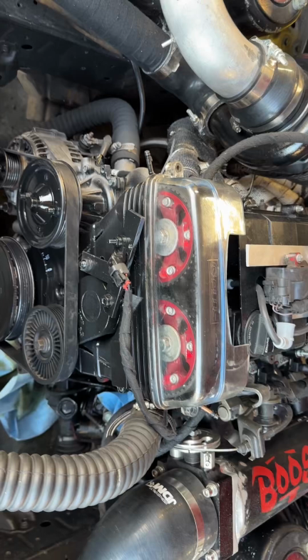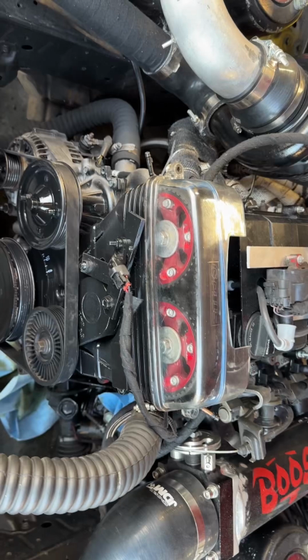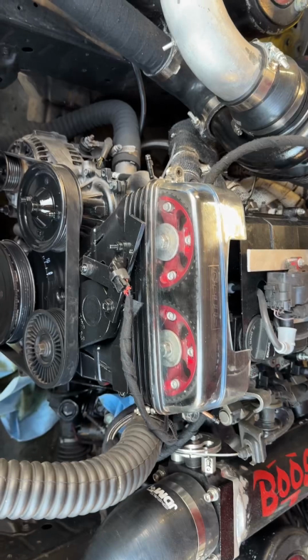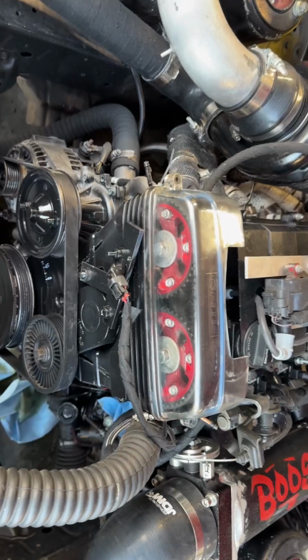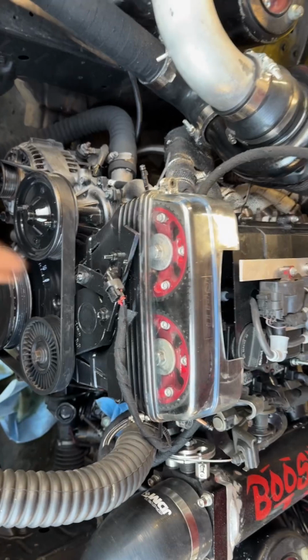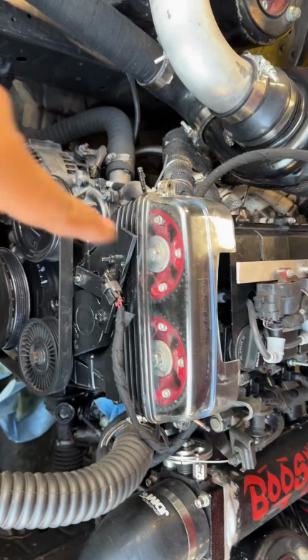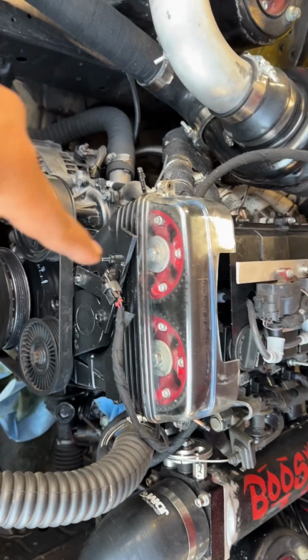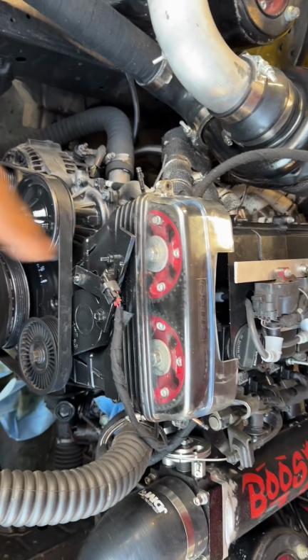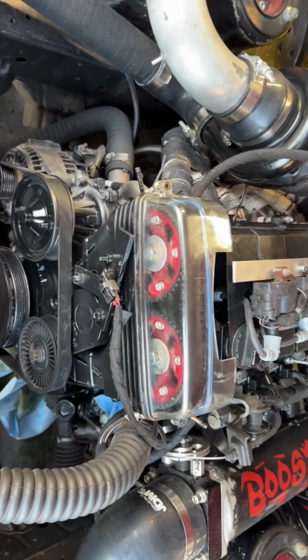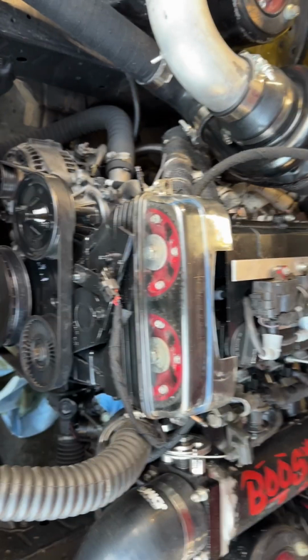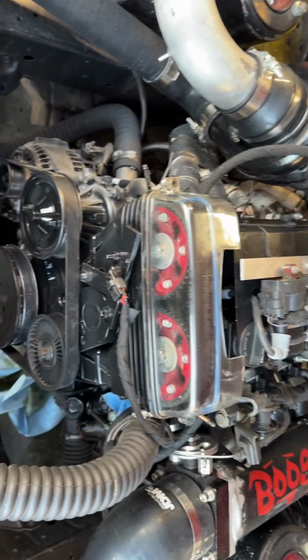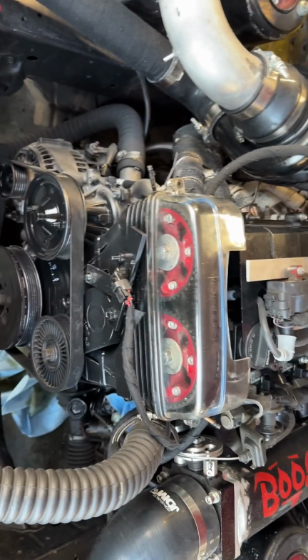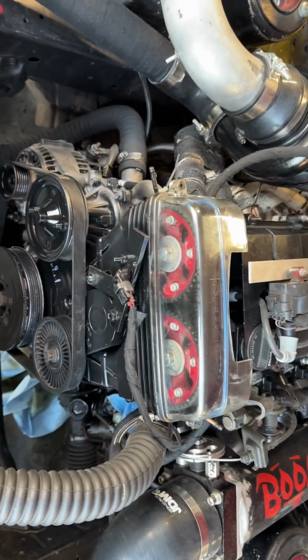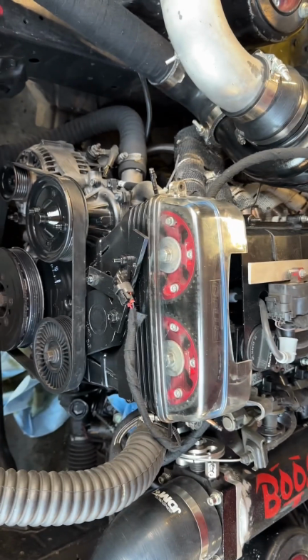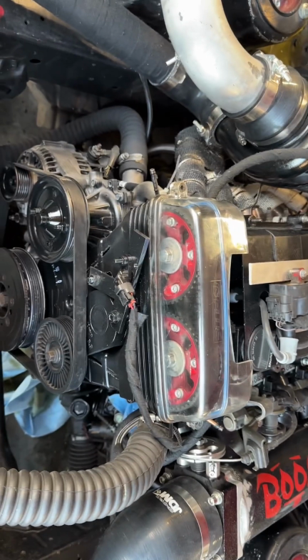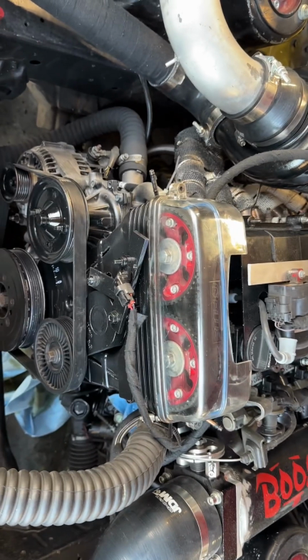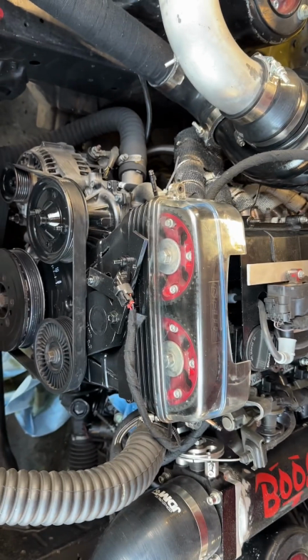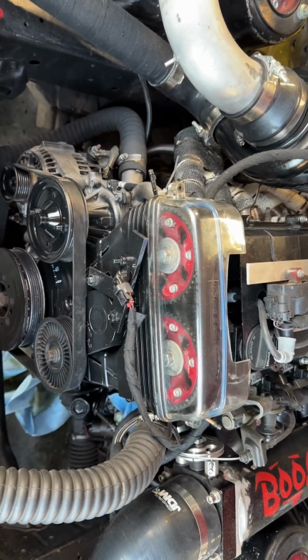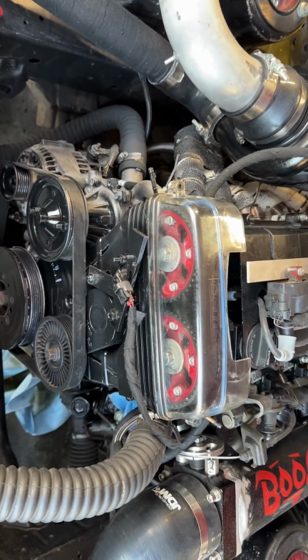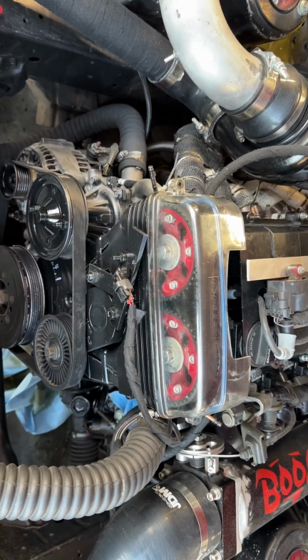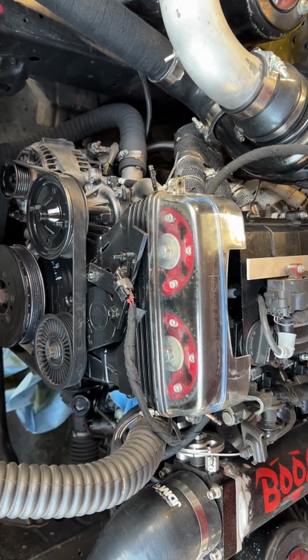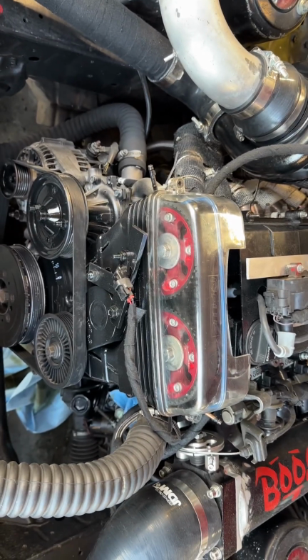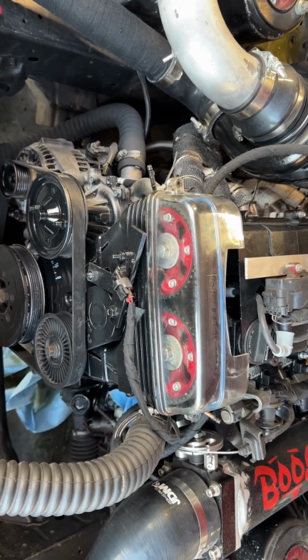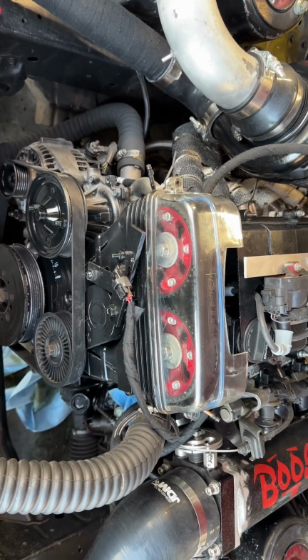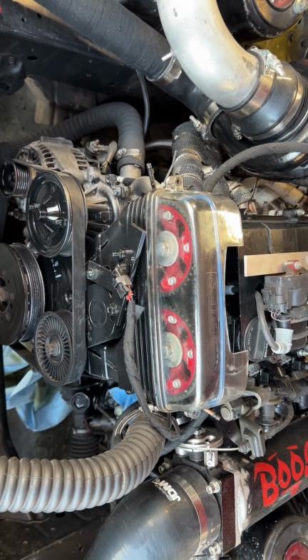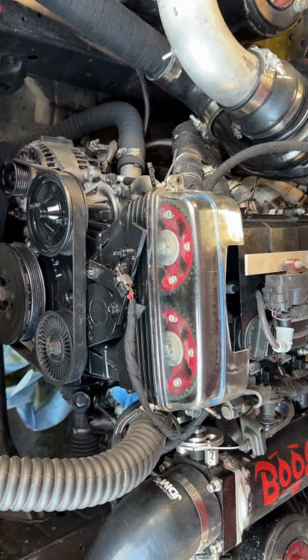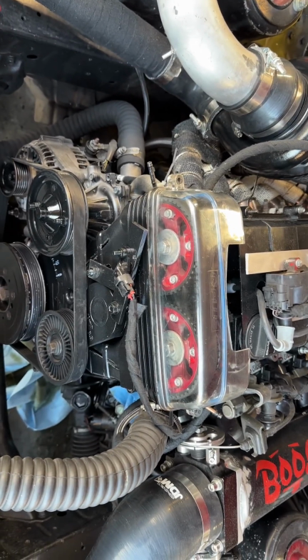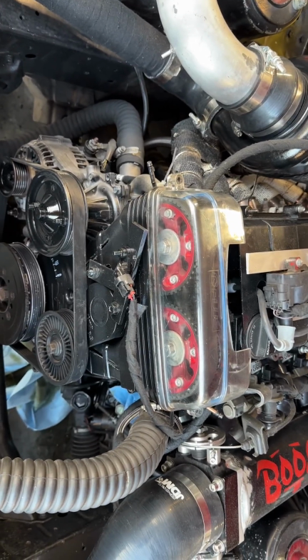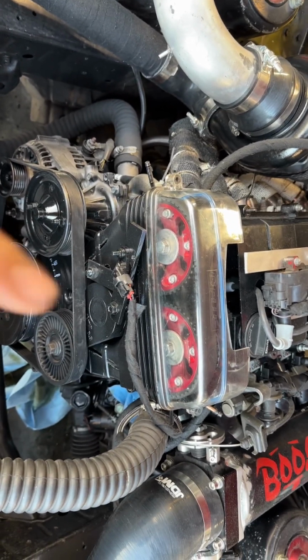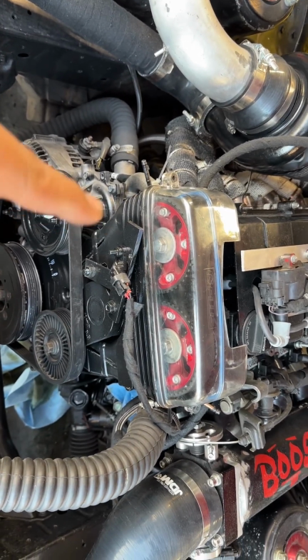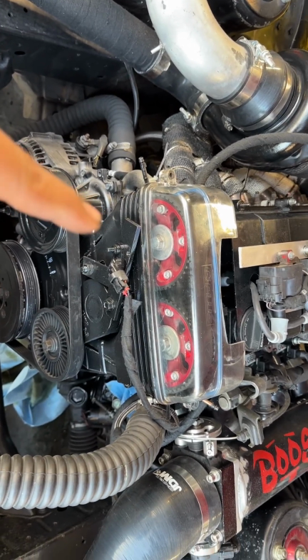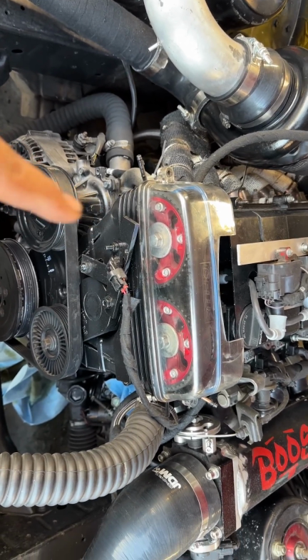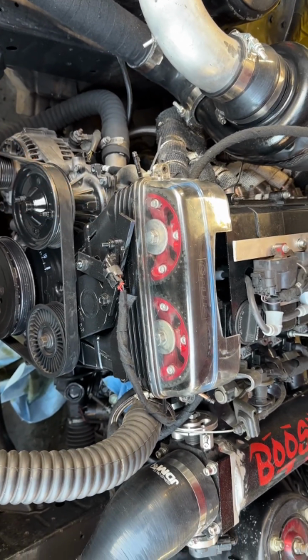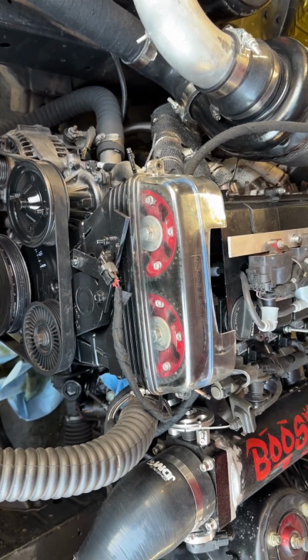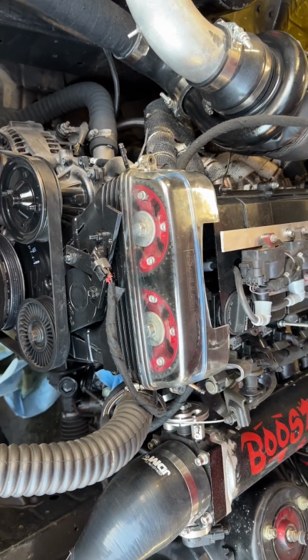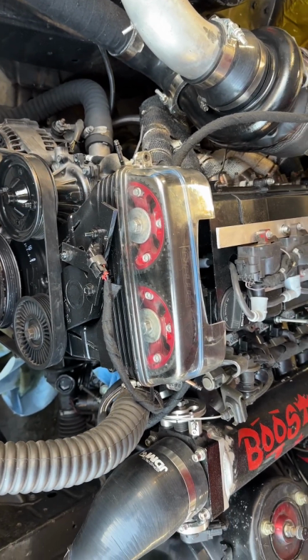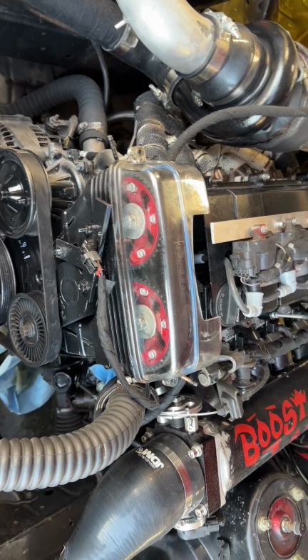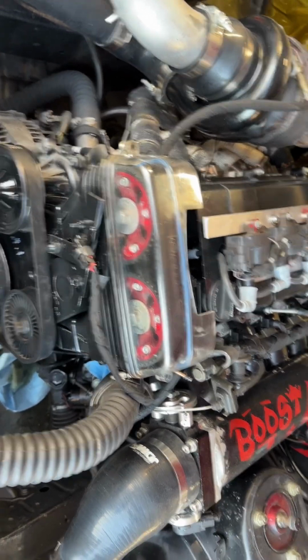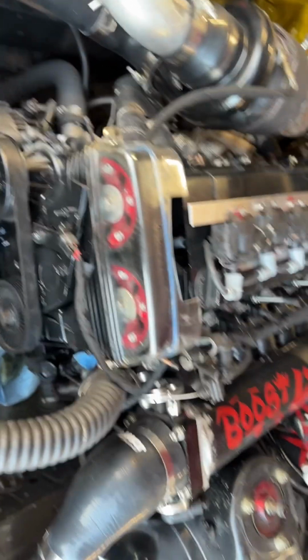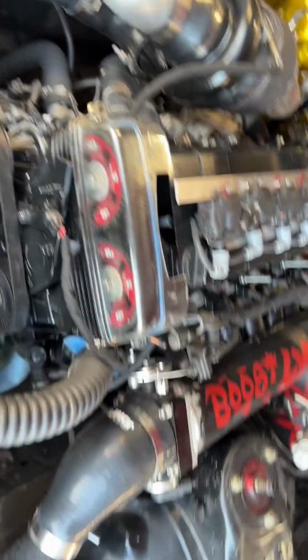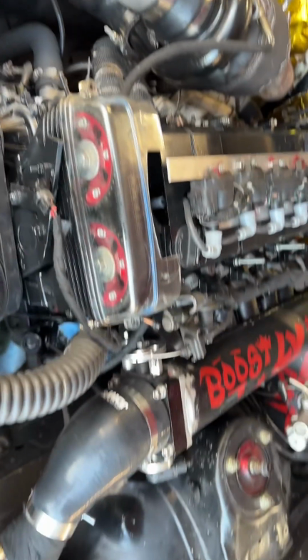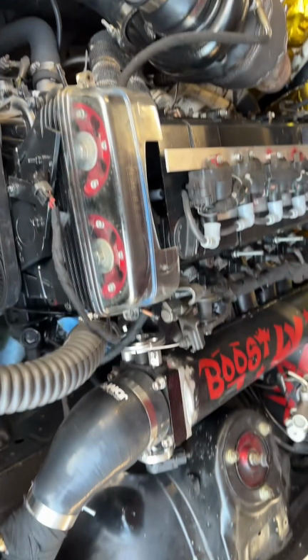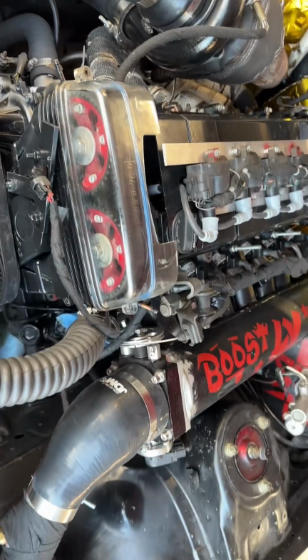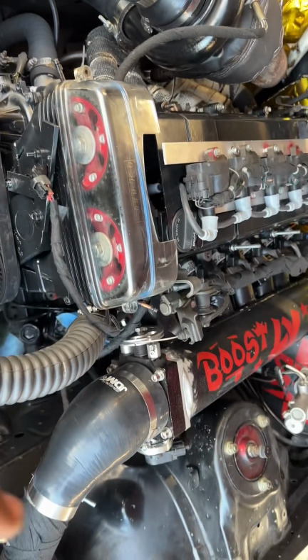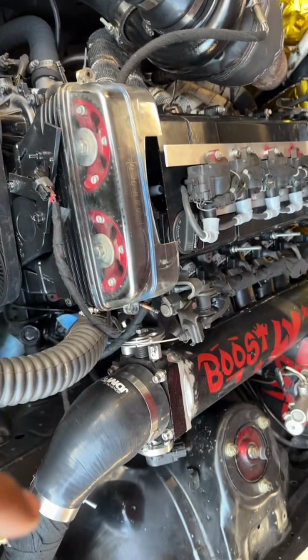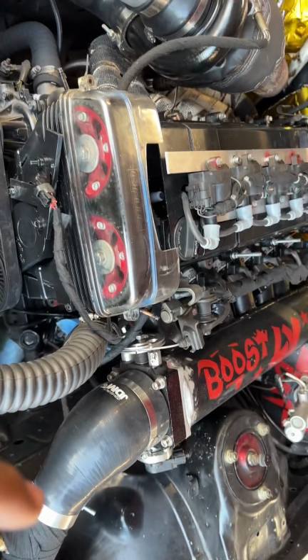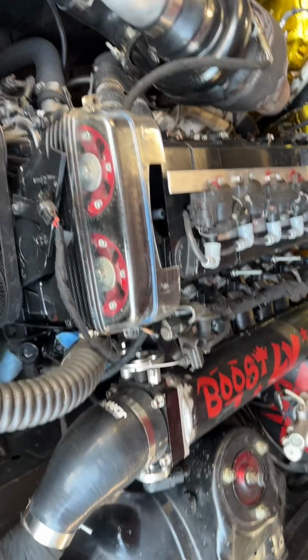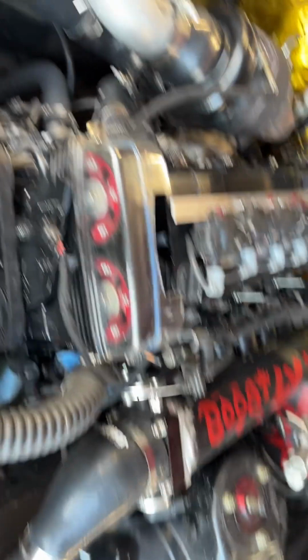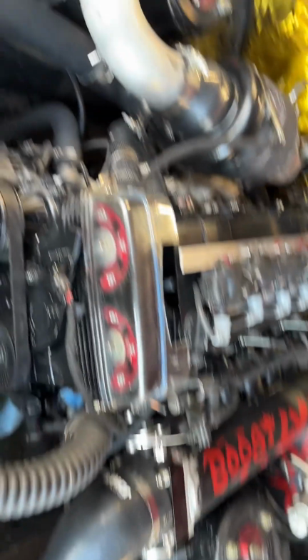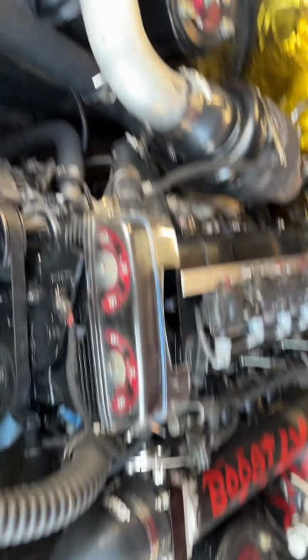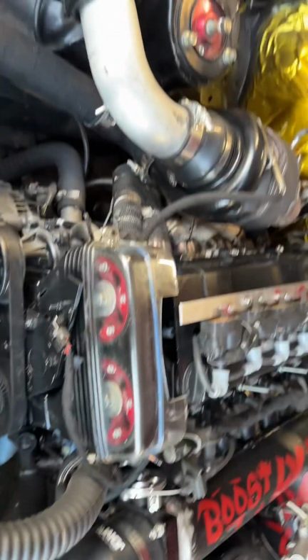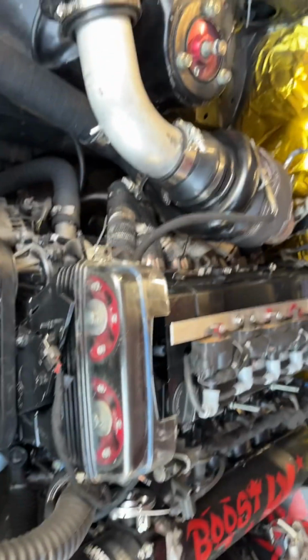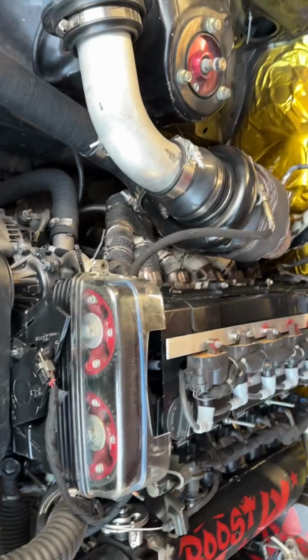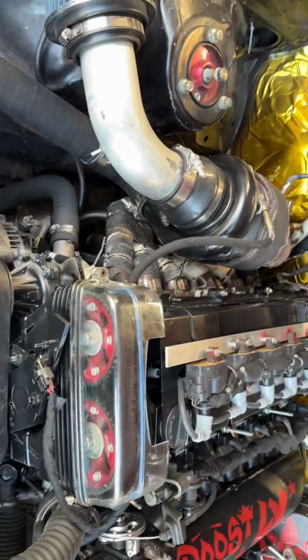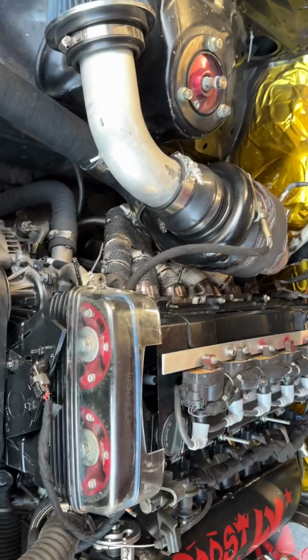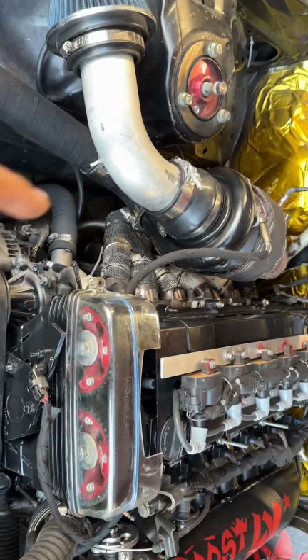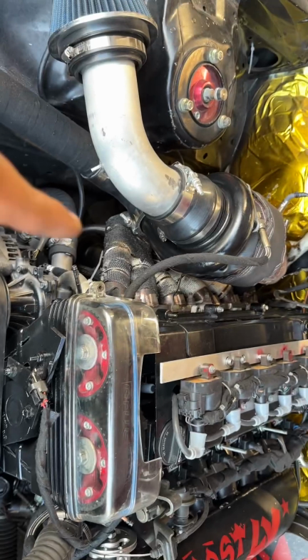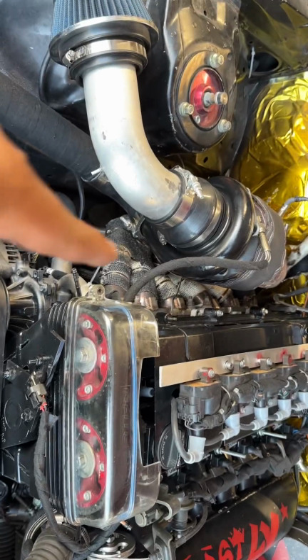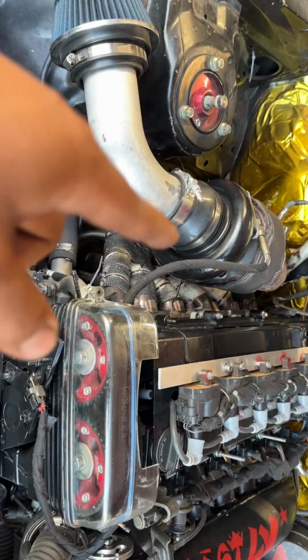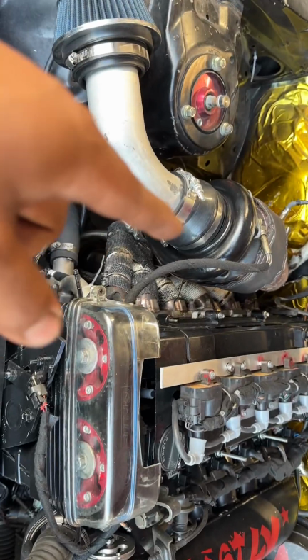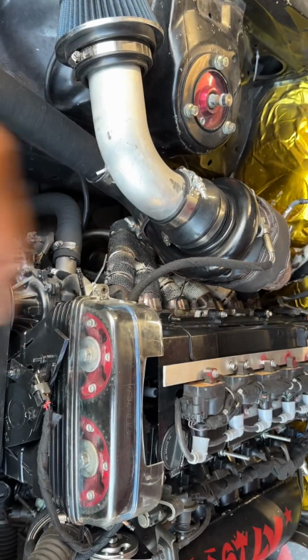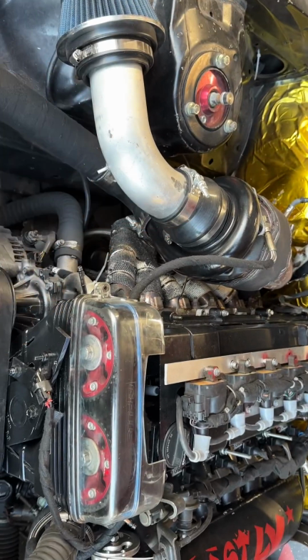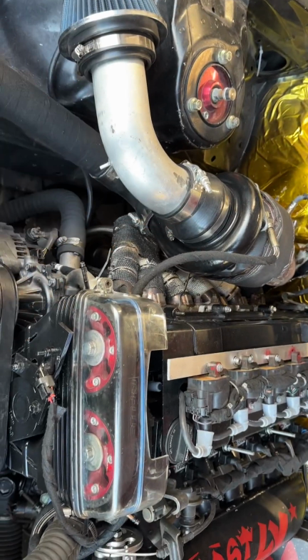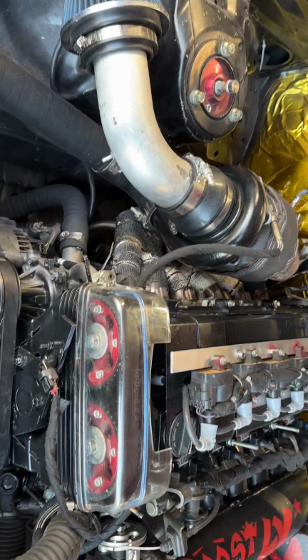This is my 2JZ-GE that's been turboed, by the turbo and shit.